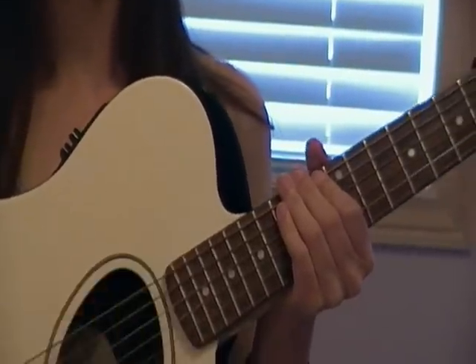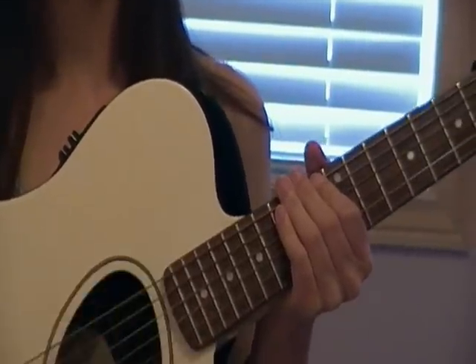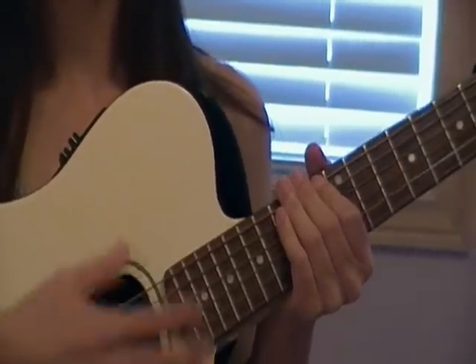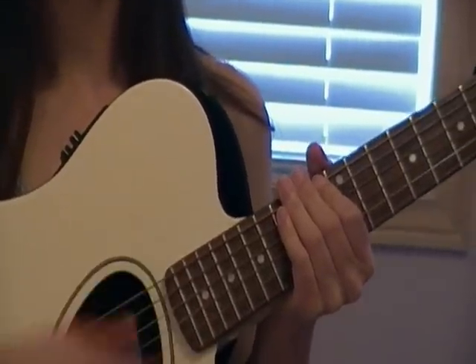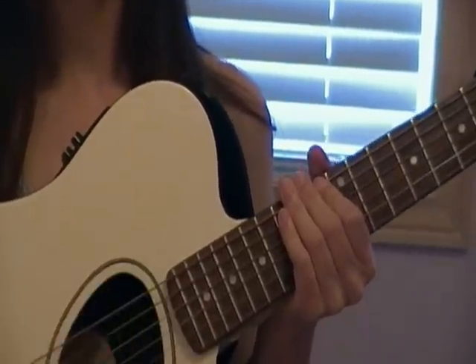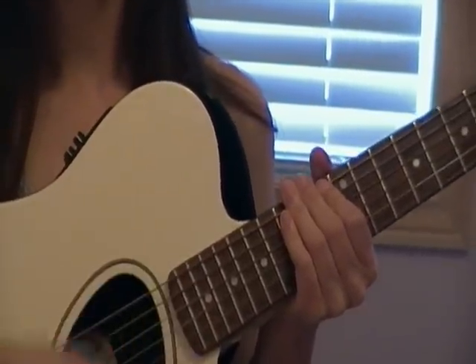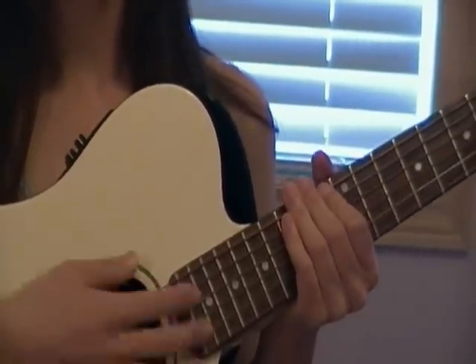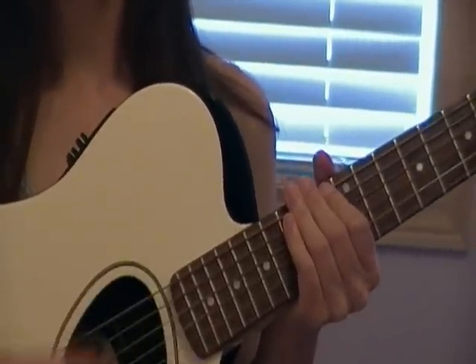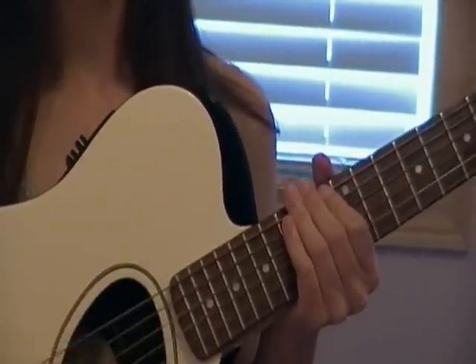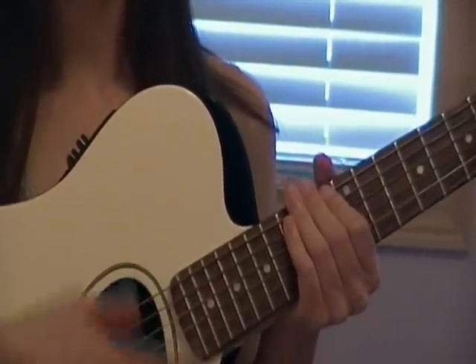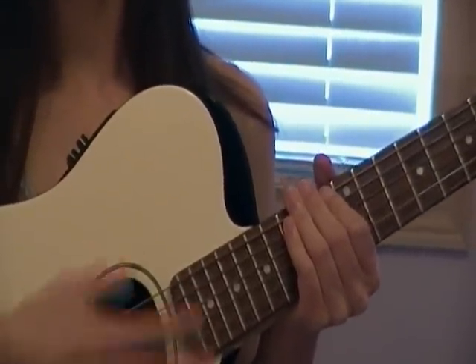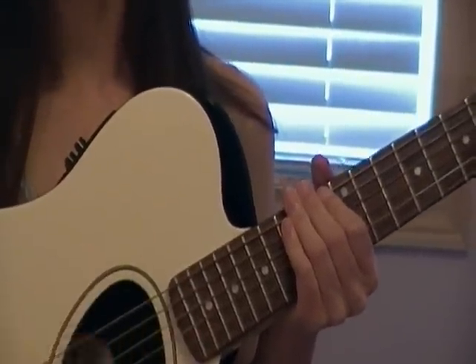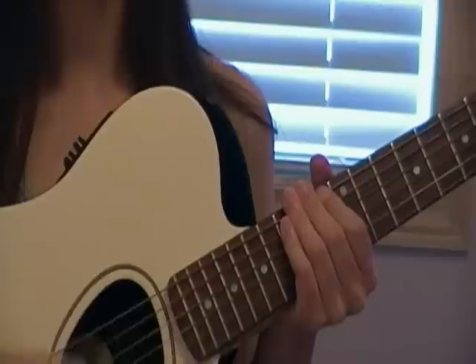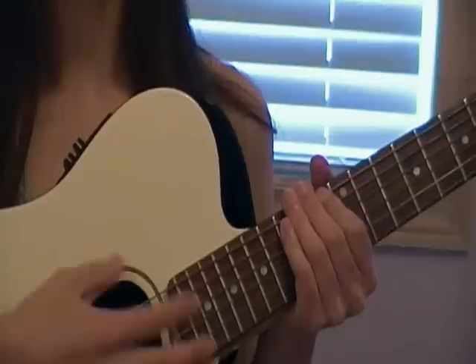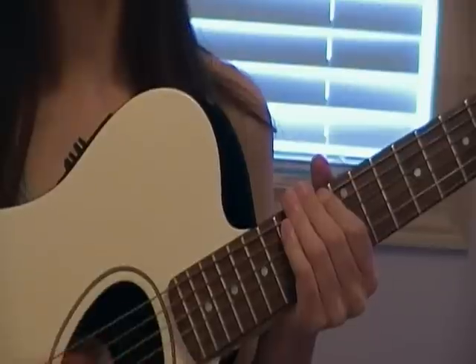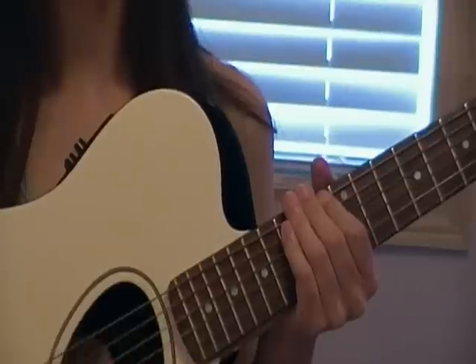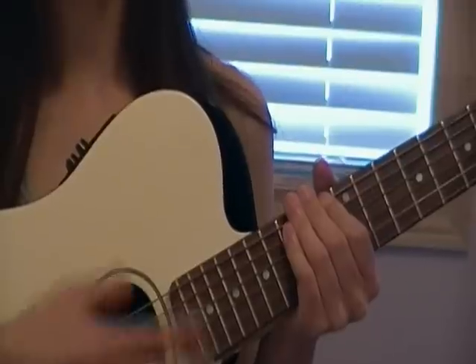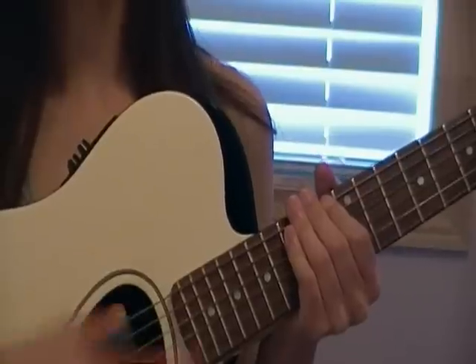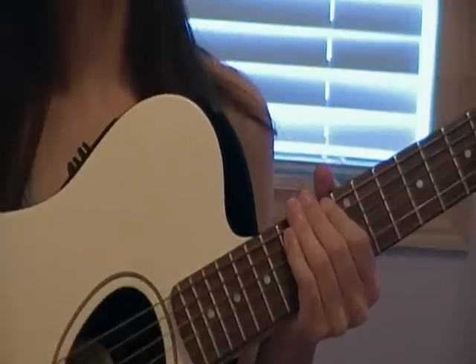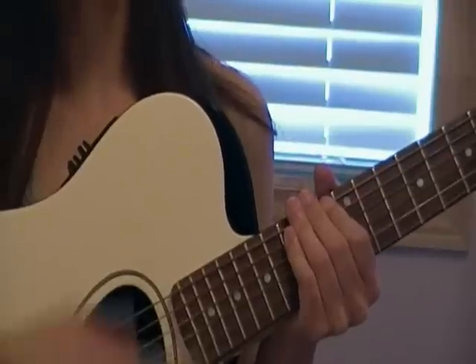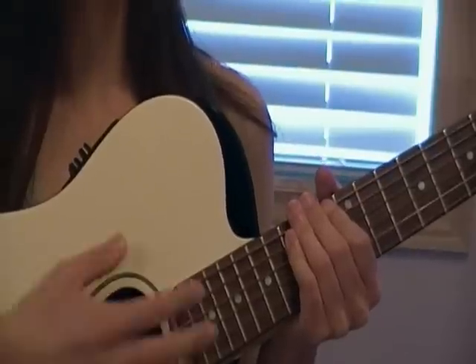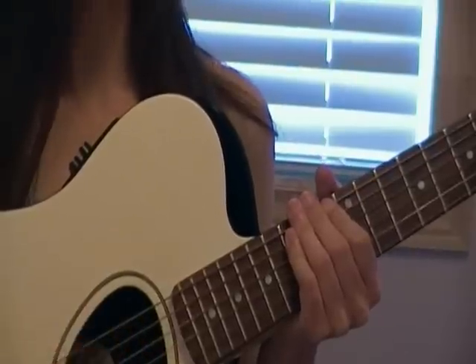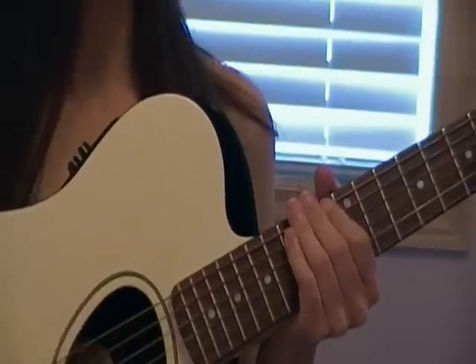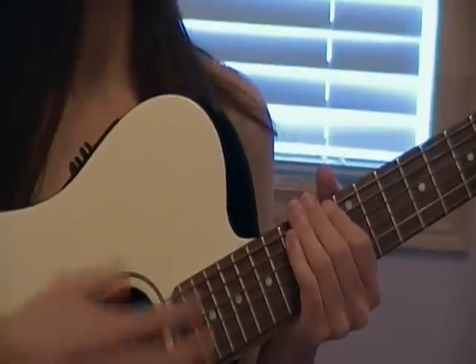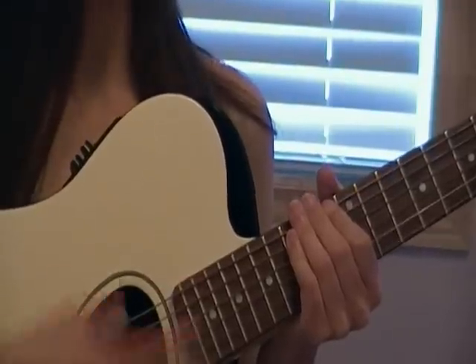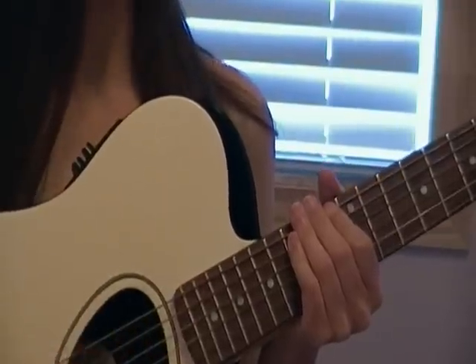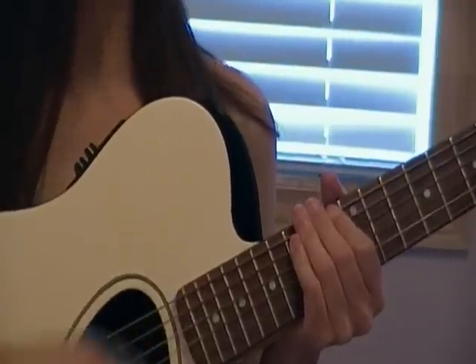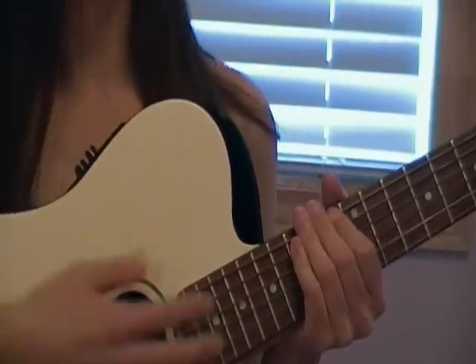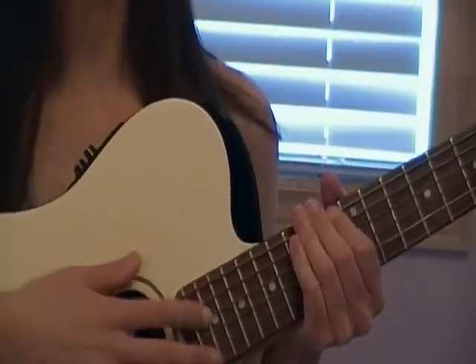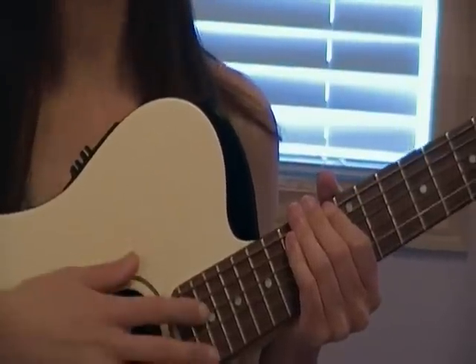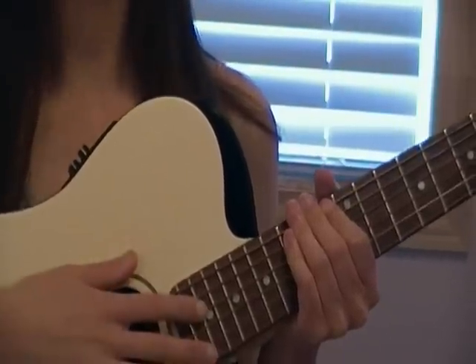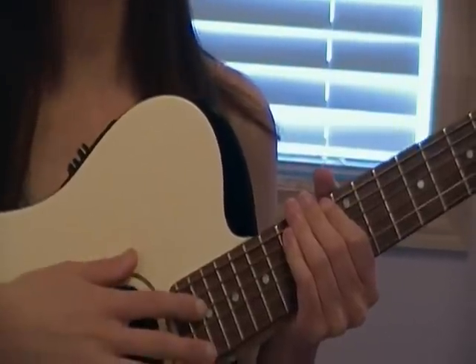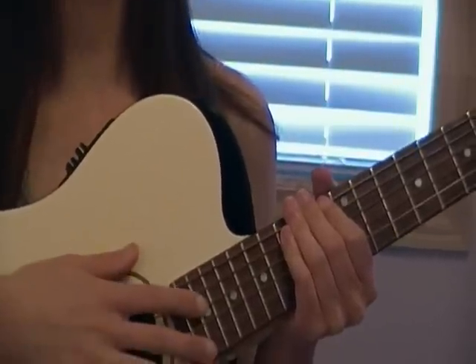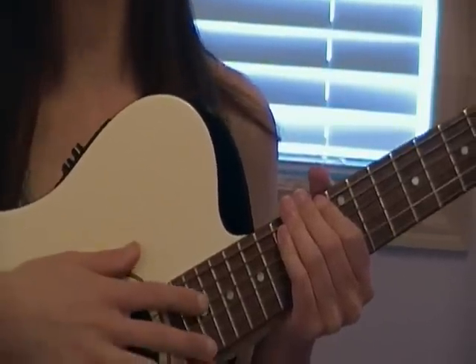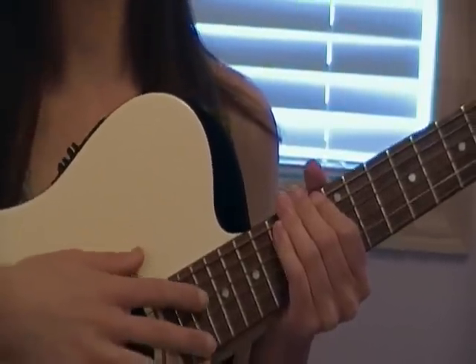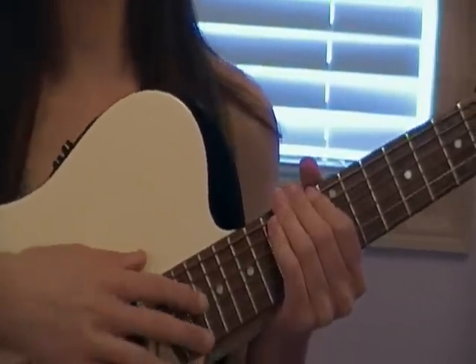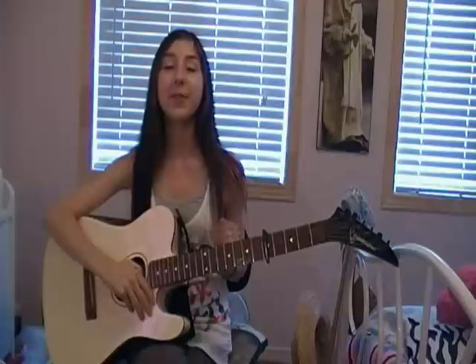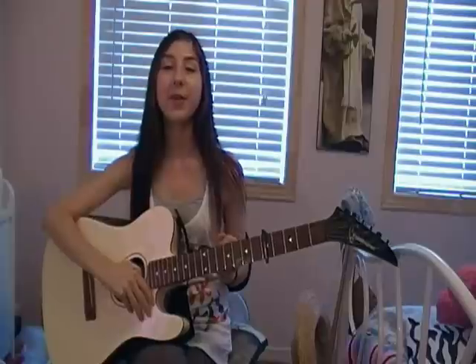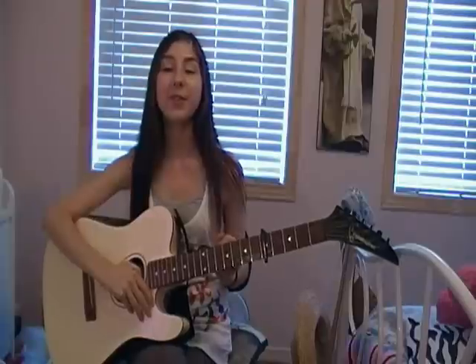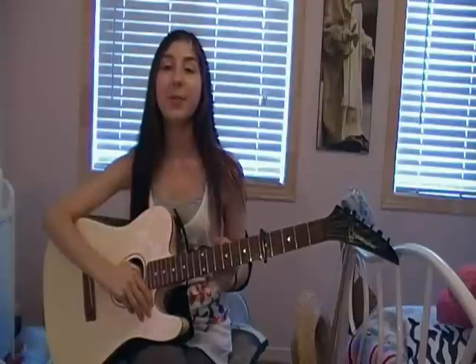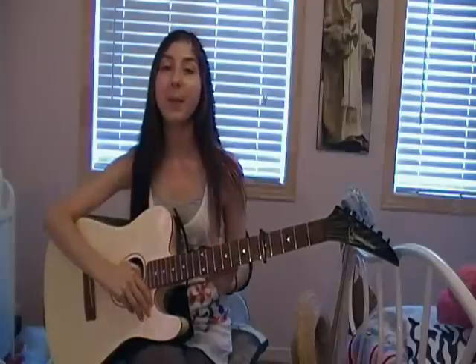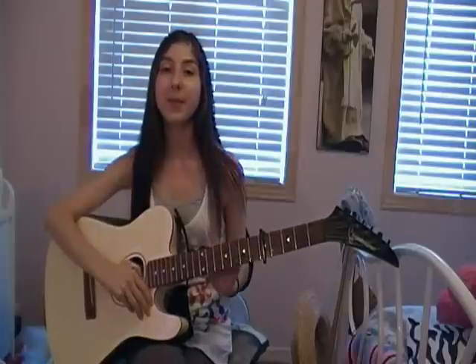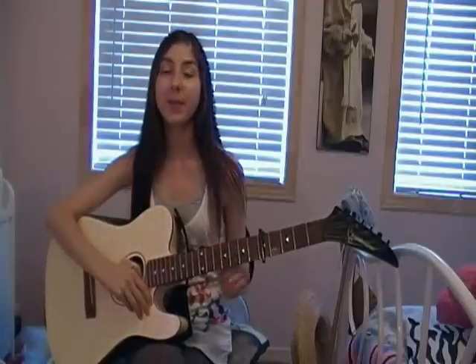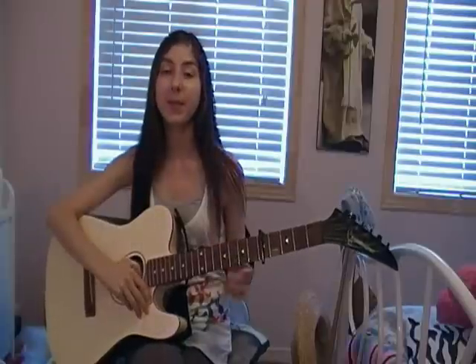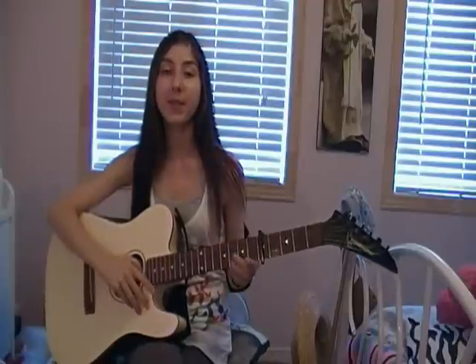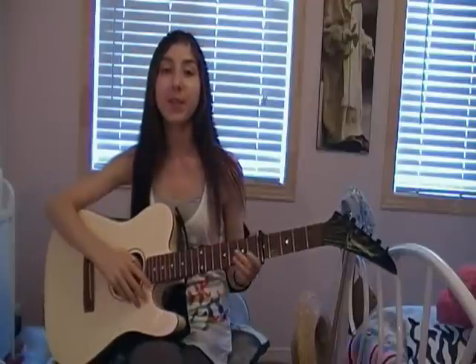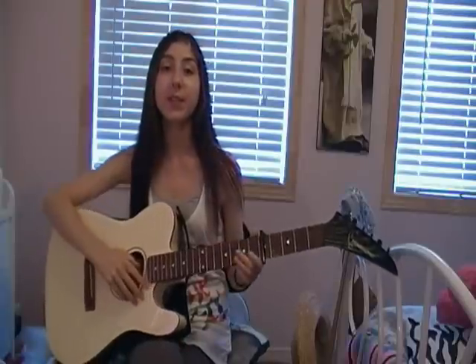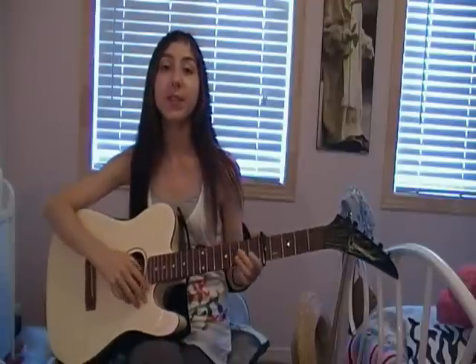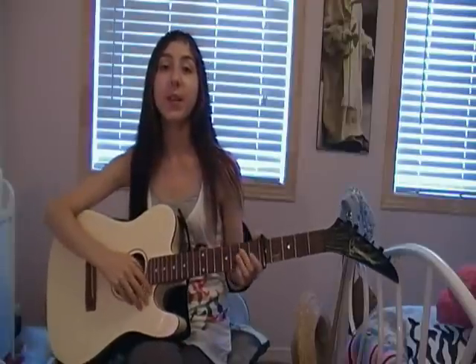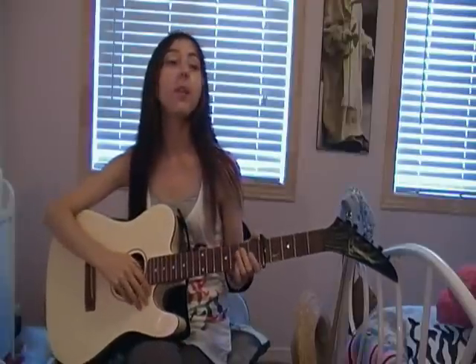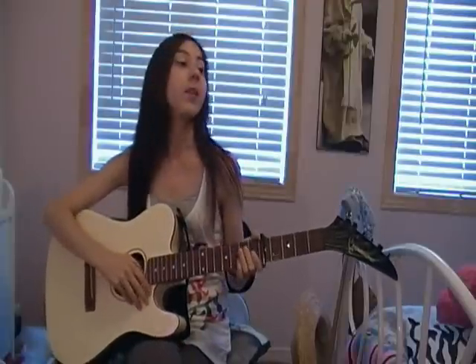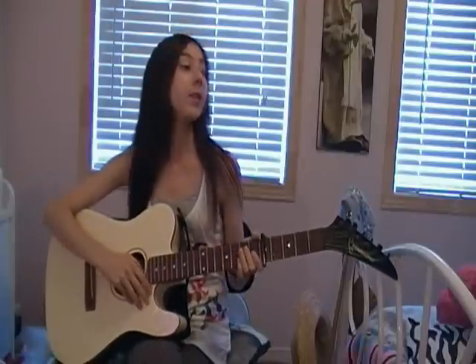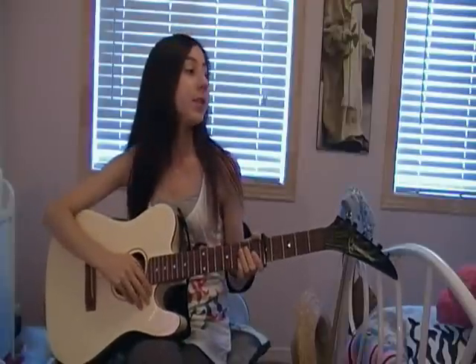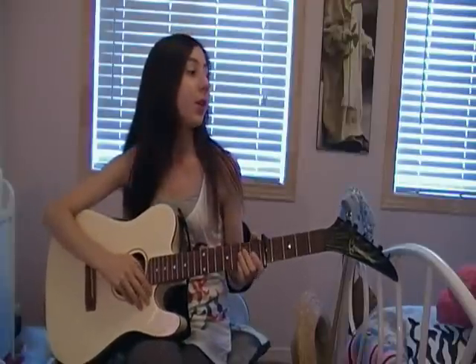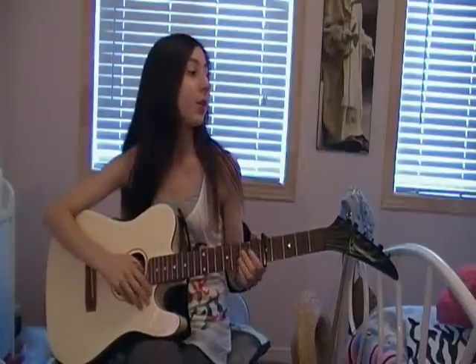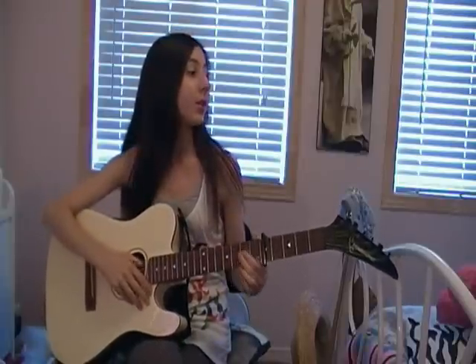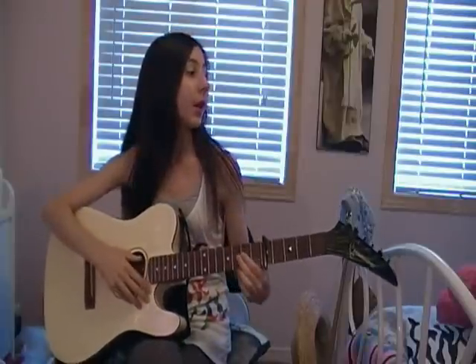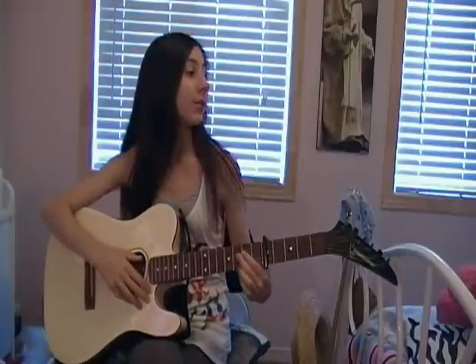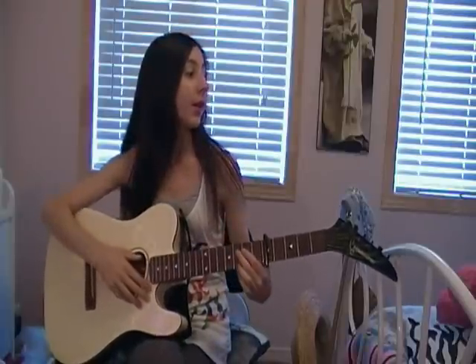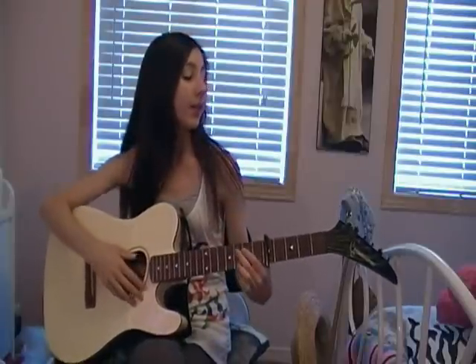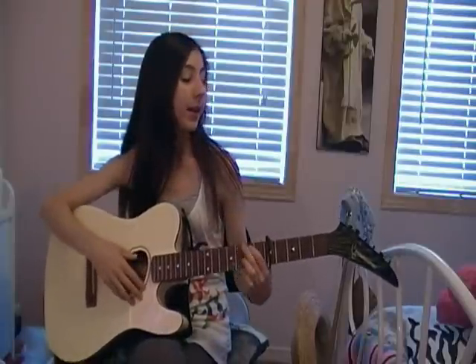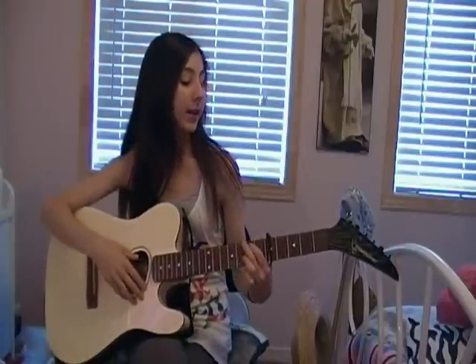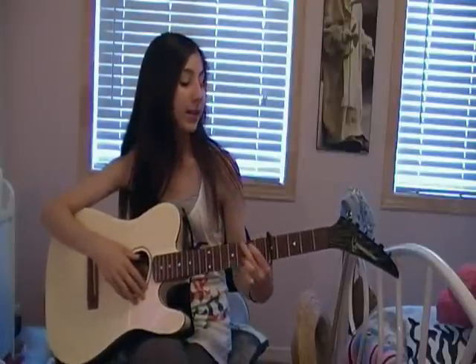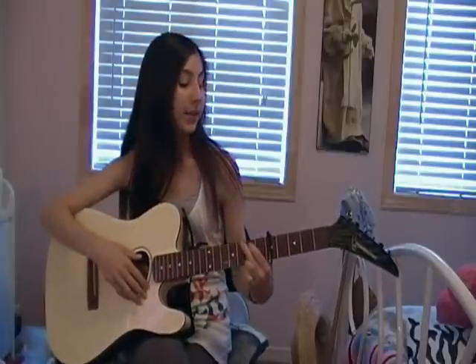And down, down, up, up, down, up, down, up, up, down, up with the C. And if you want, you can pop in some of the verses. Now we'll take the lyrics.